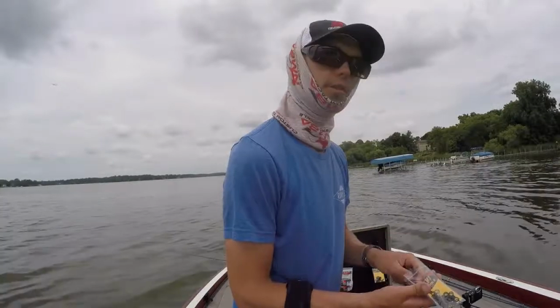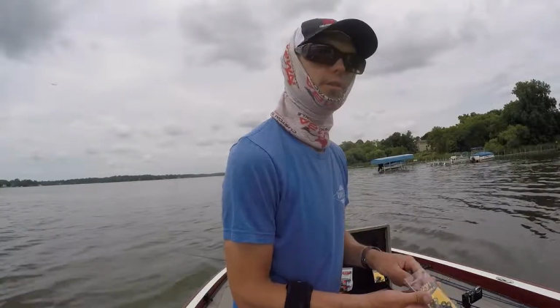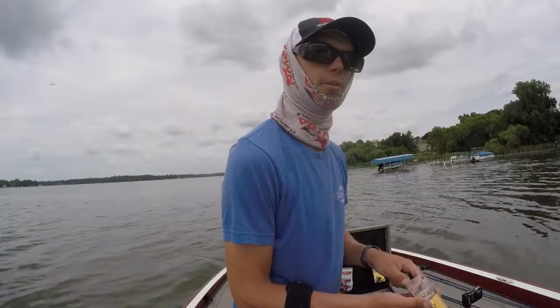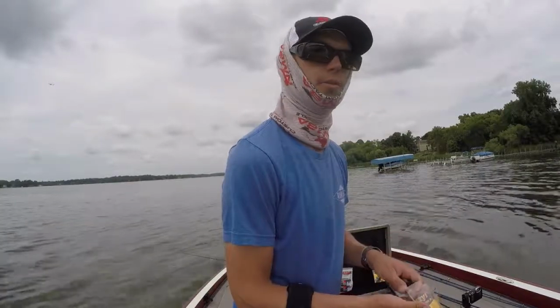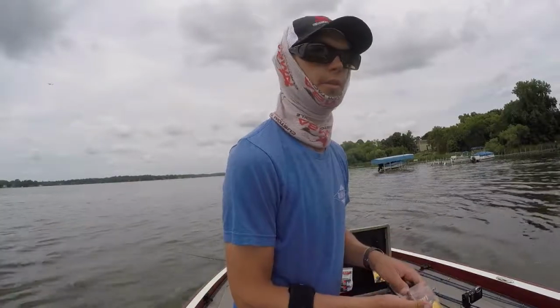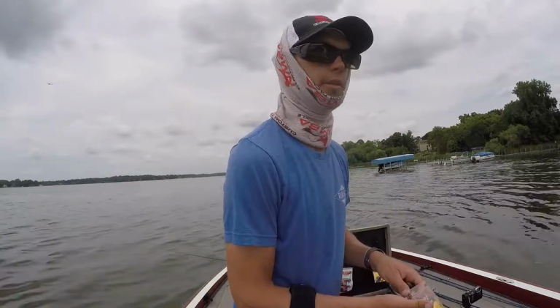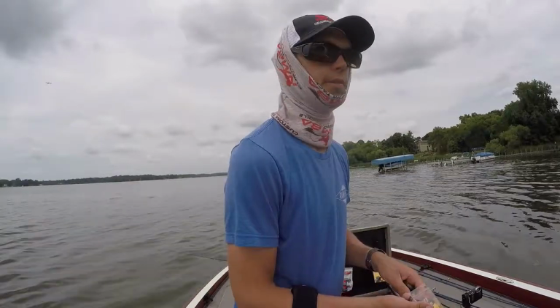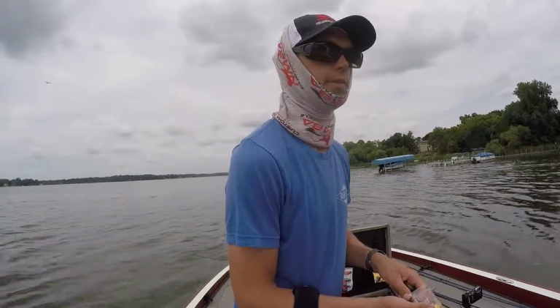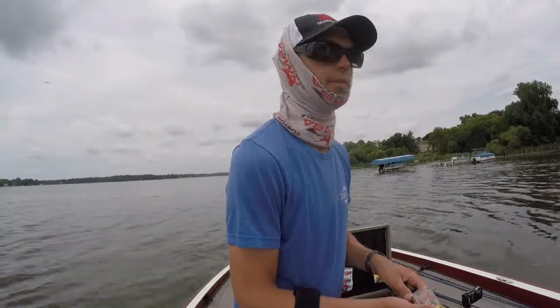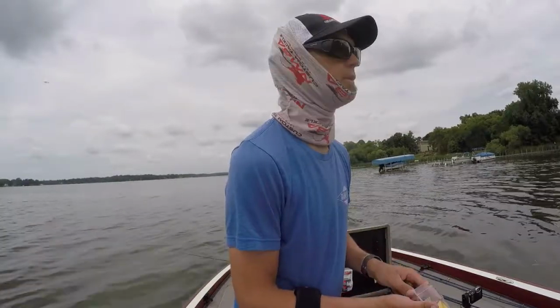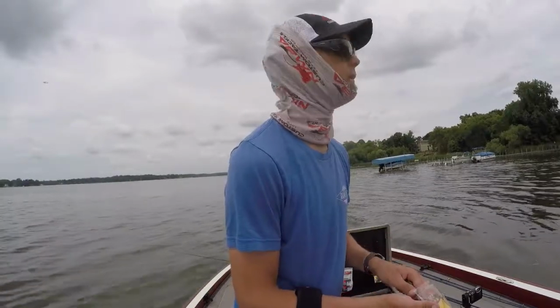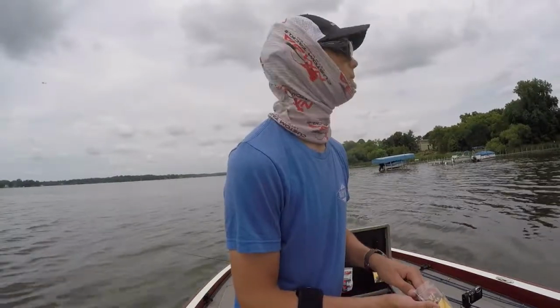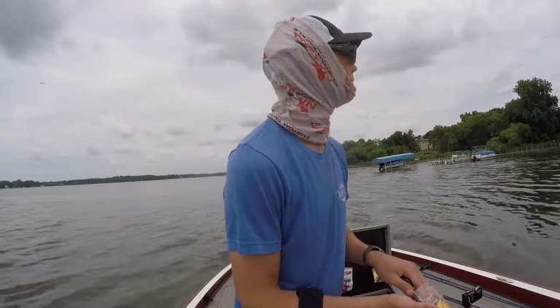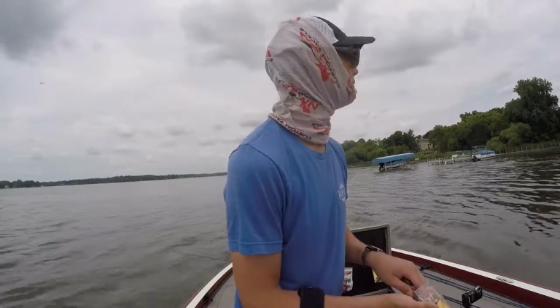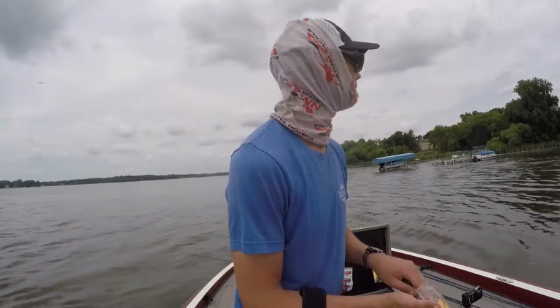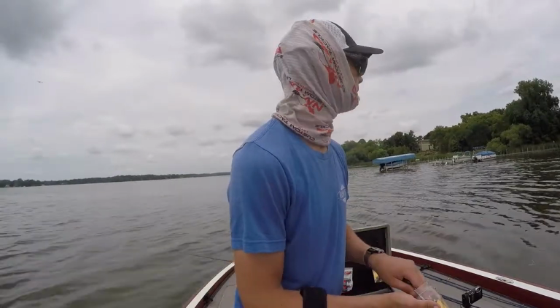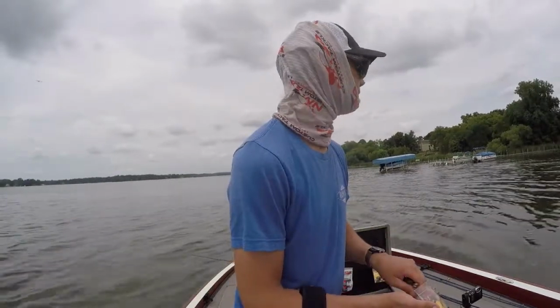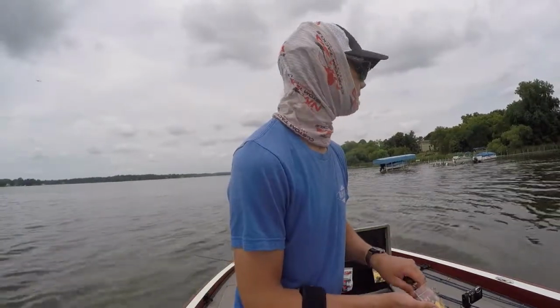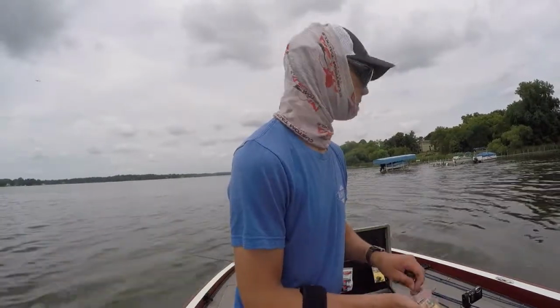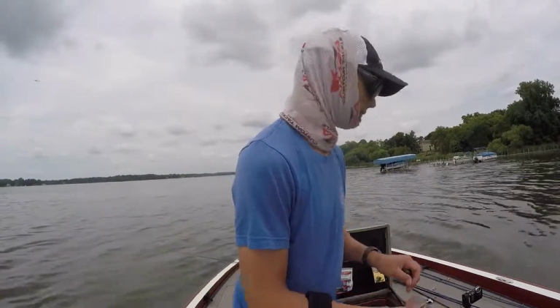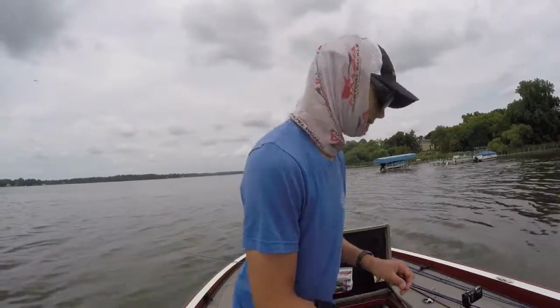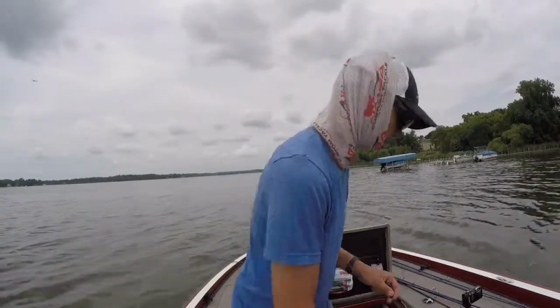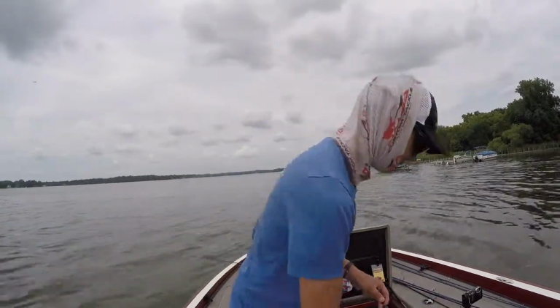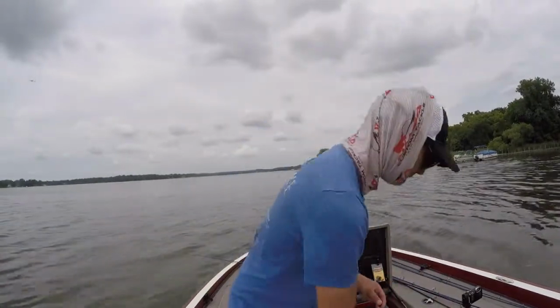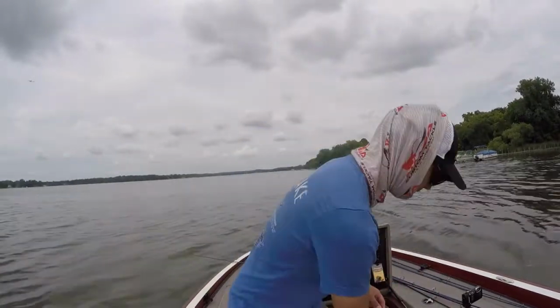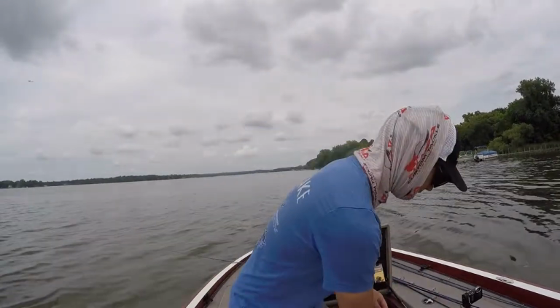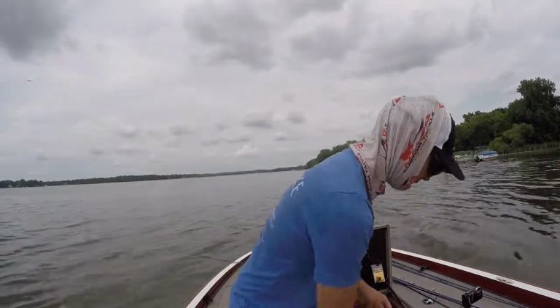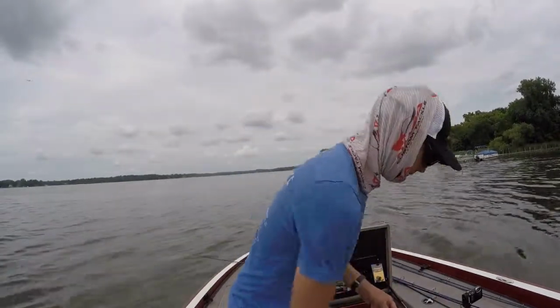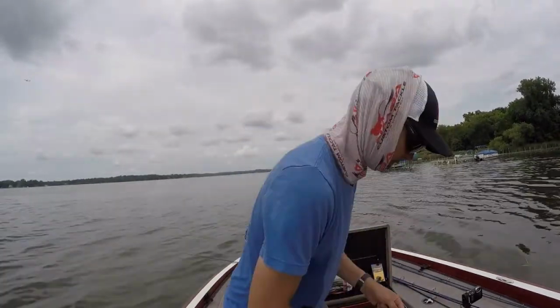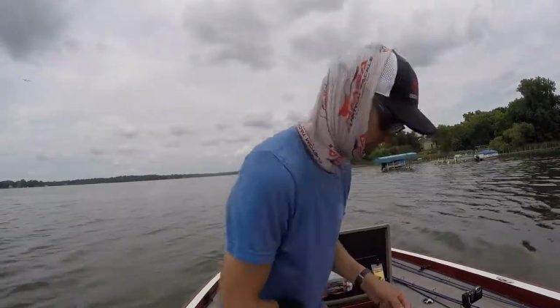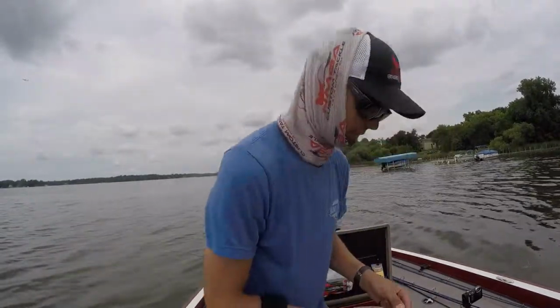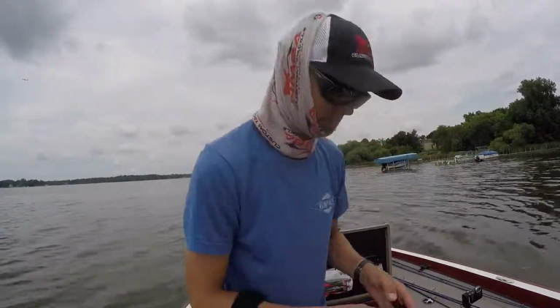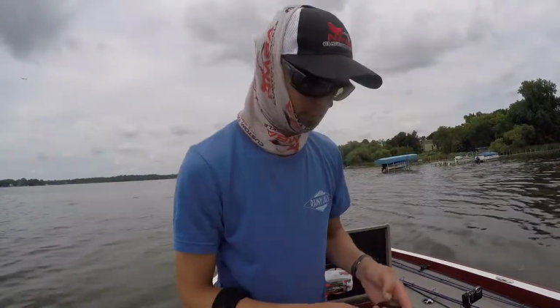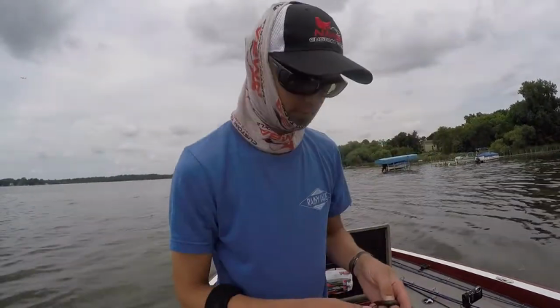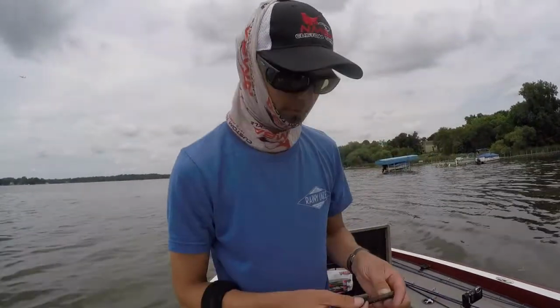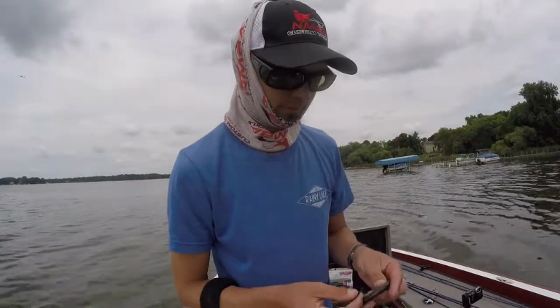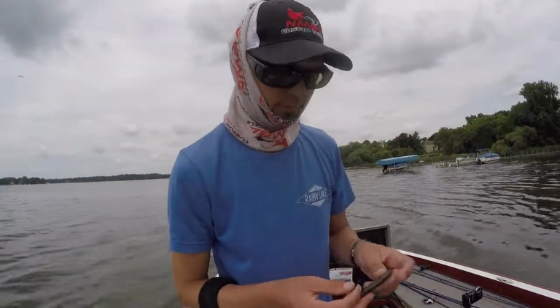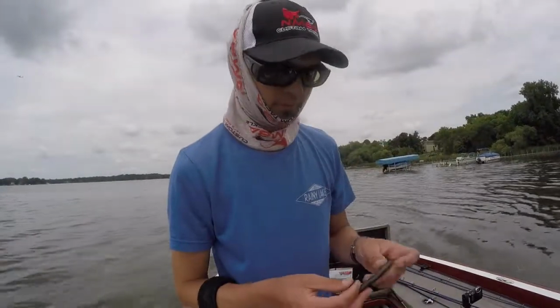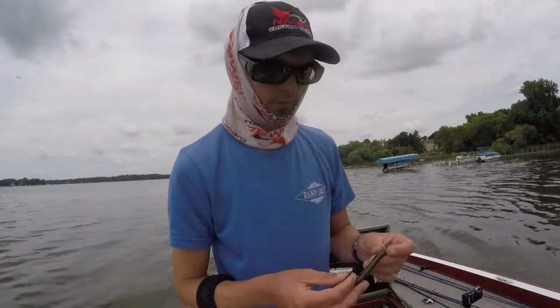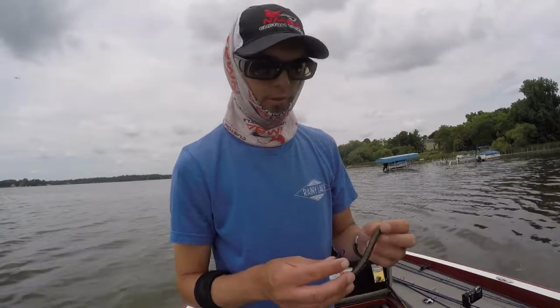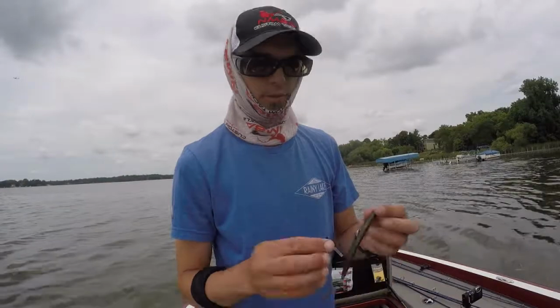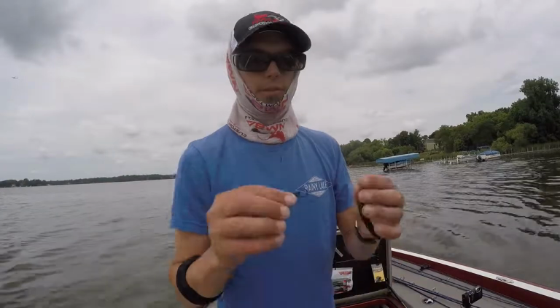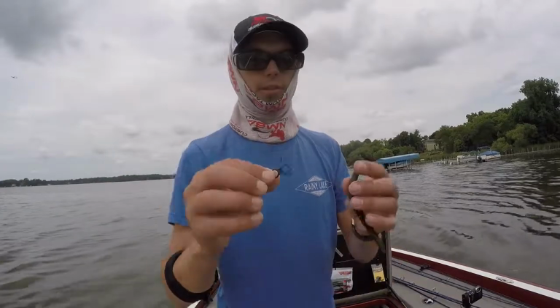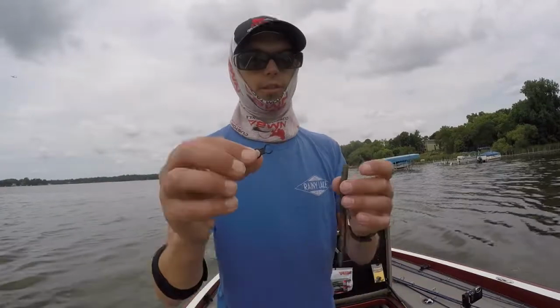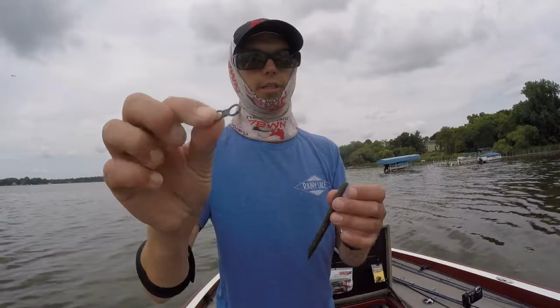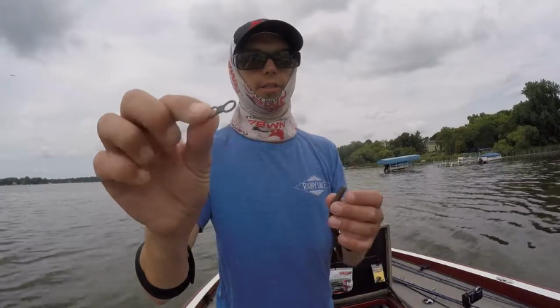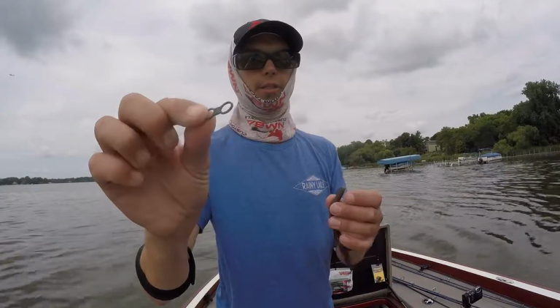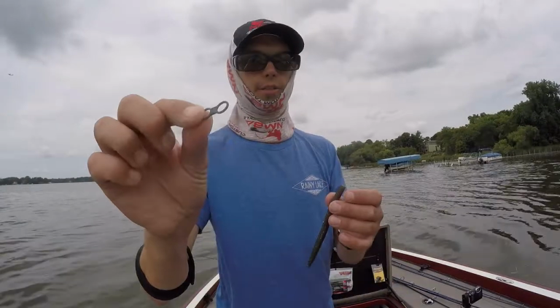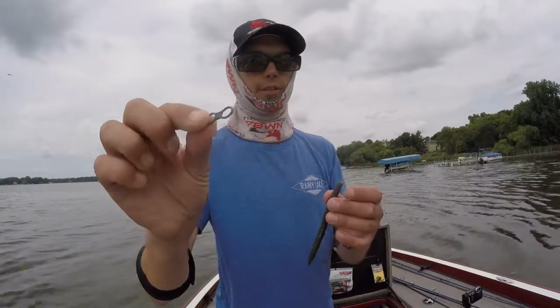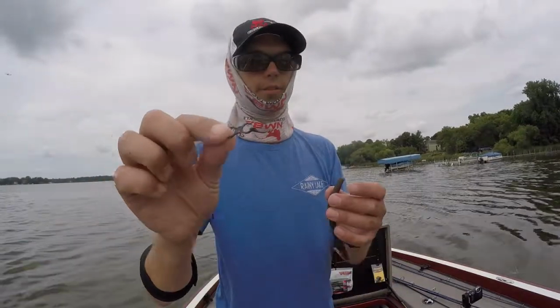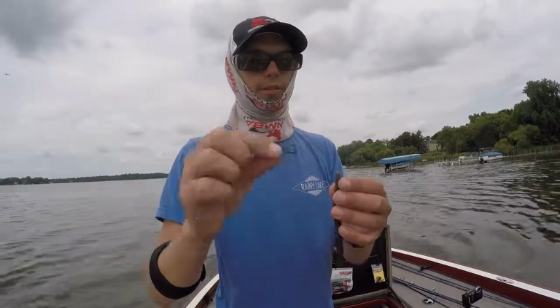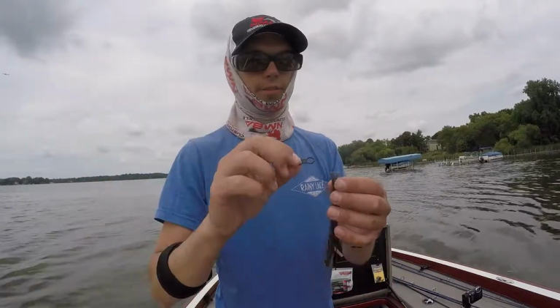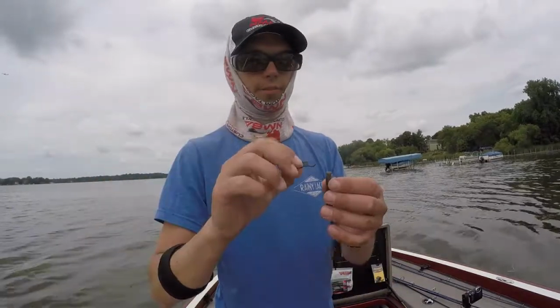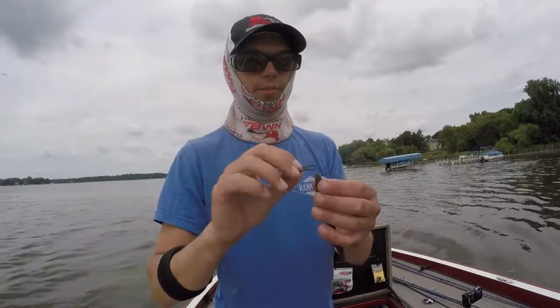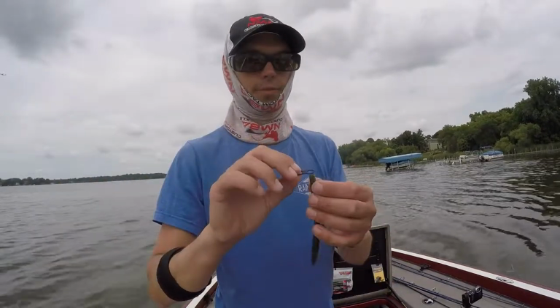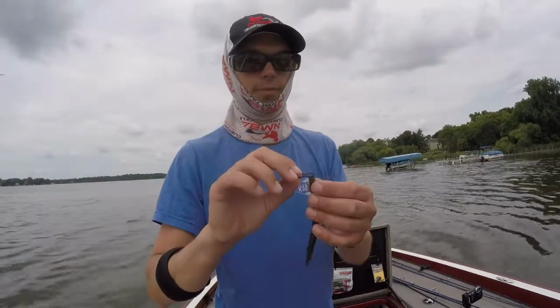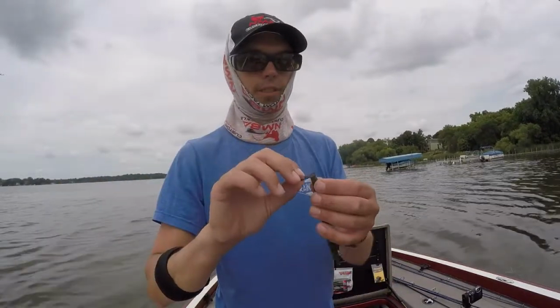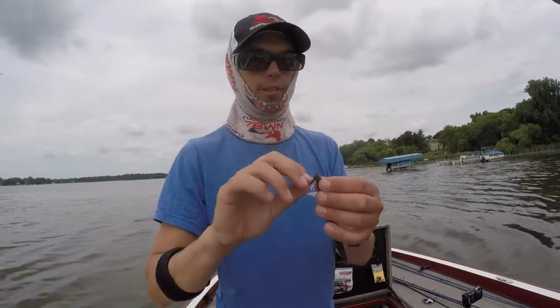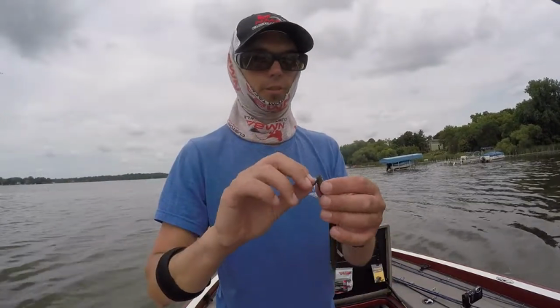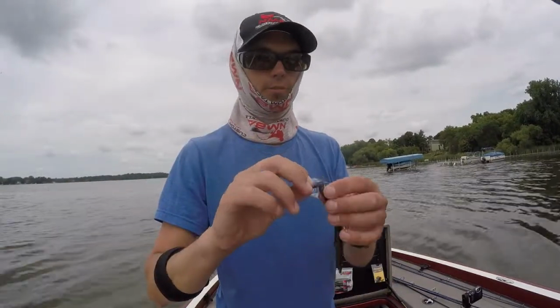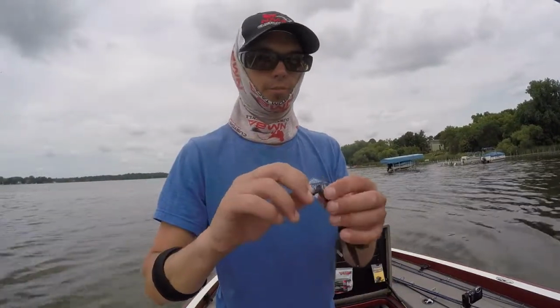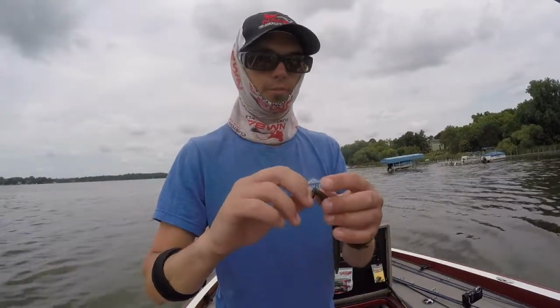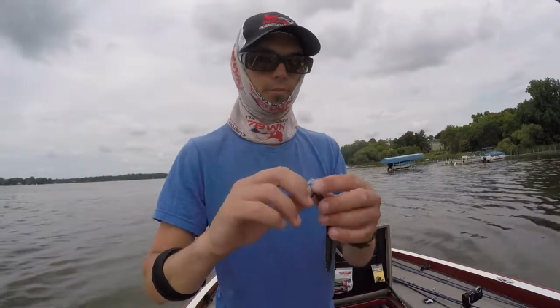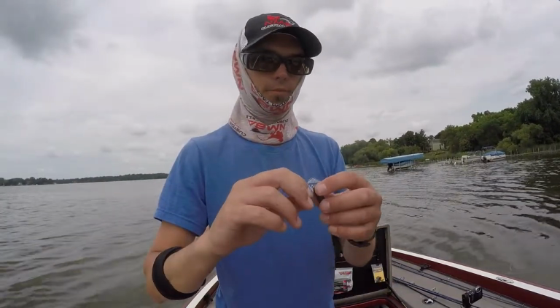Just hold her down and it'll go up. So then you got that little thing and you just...